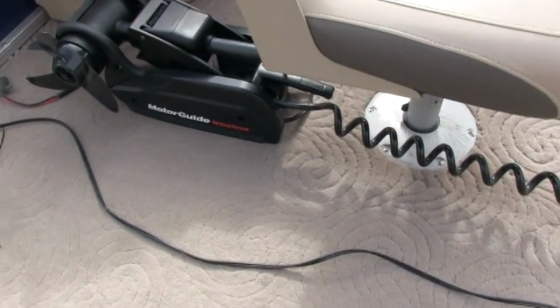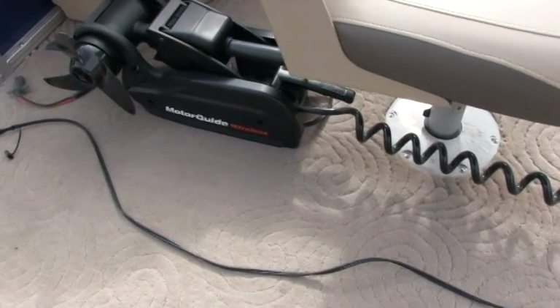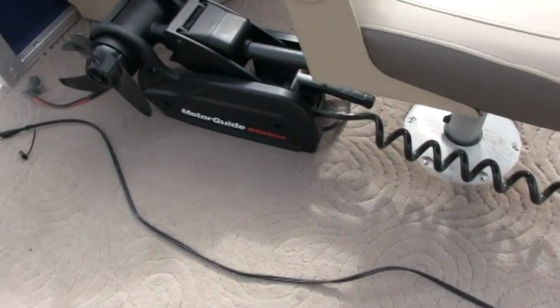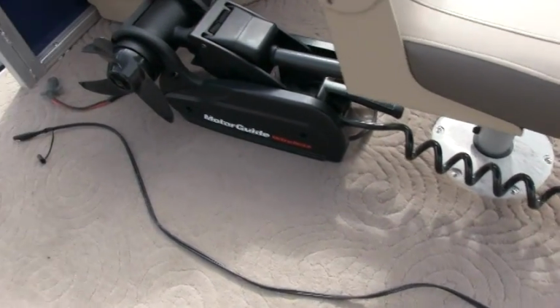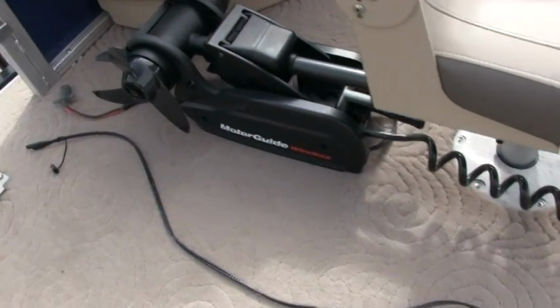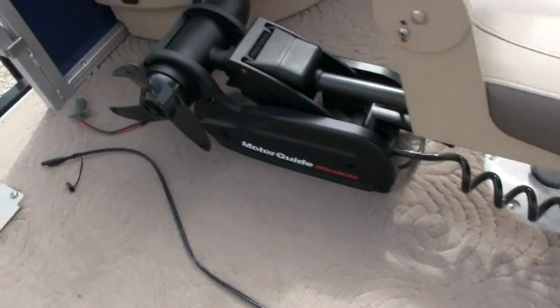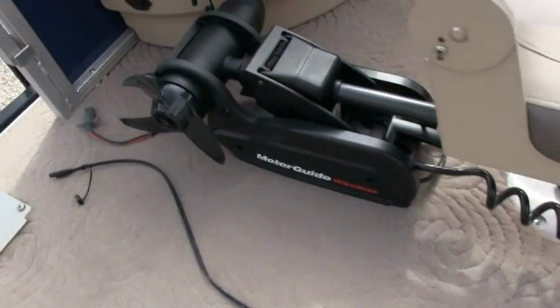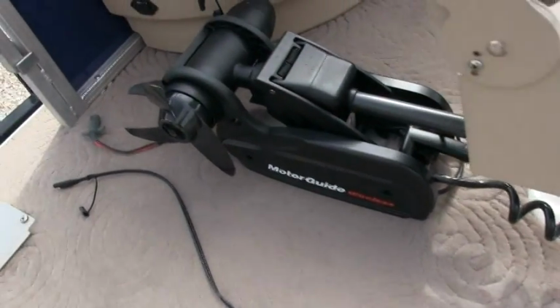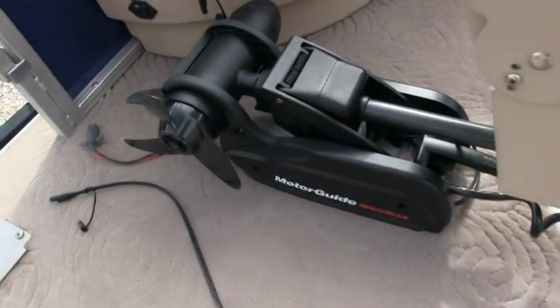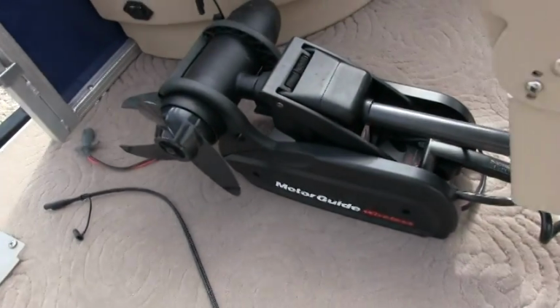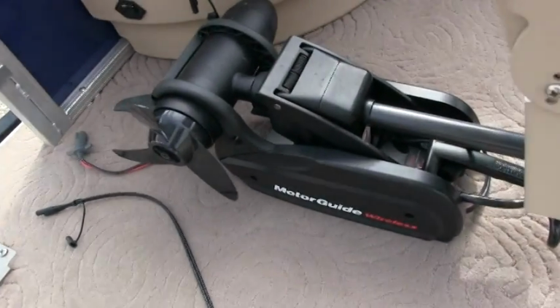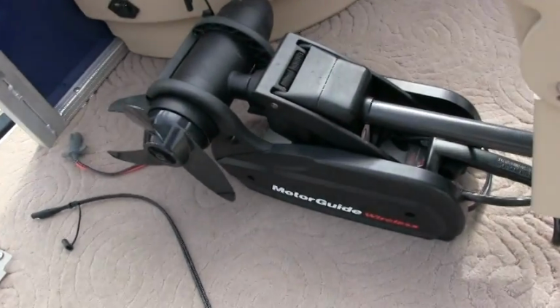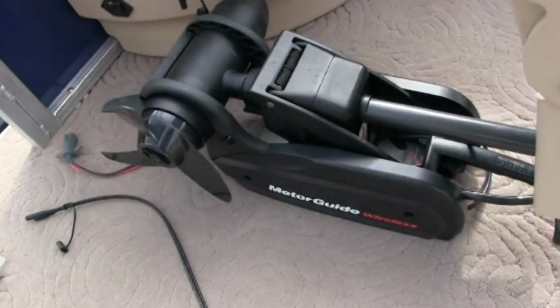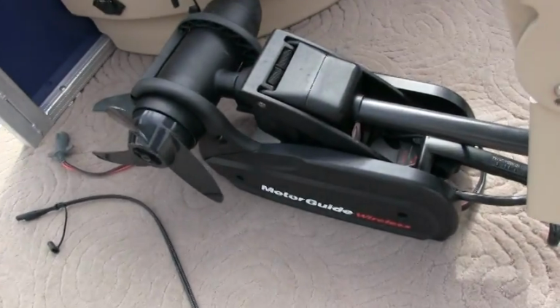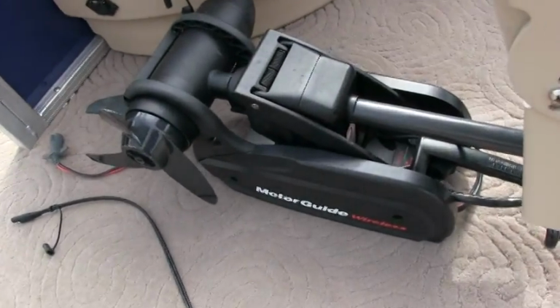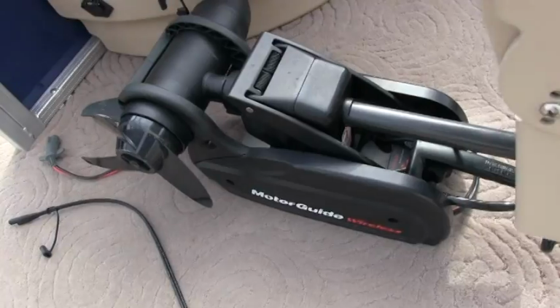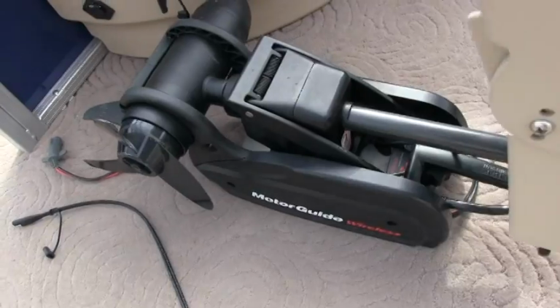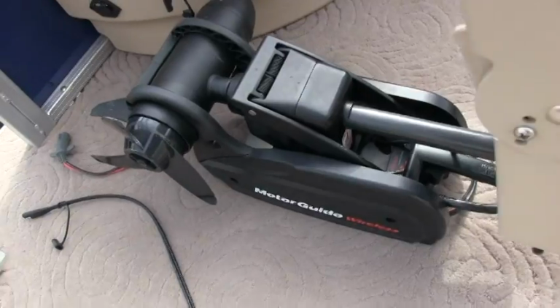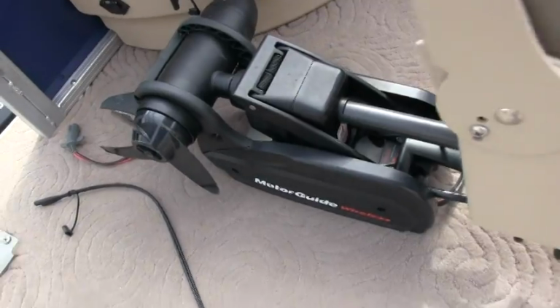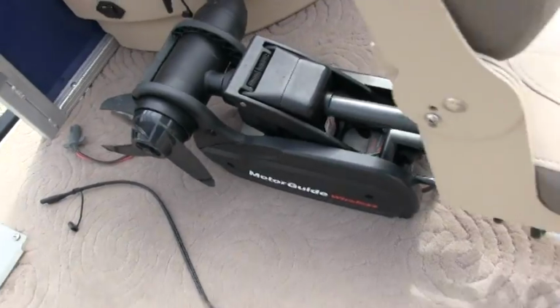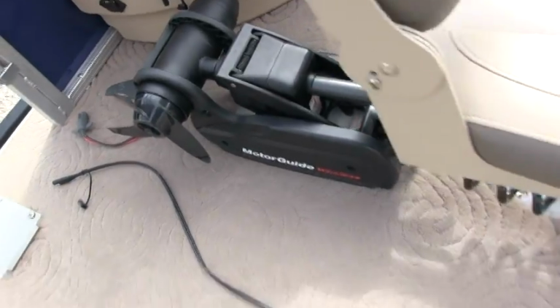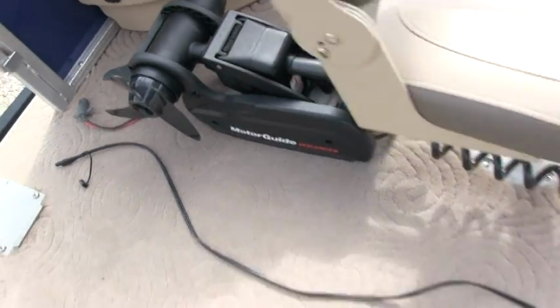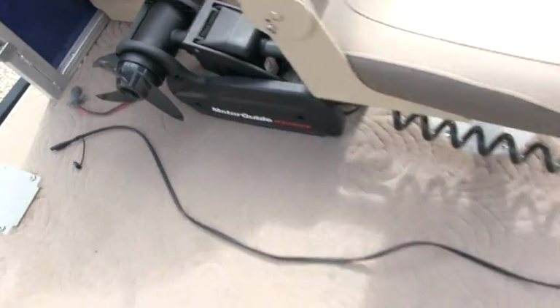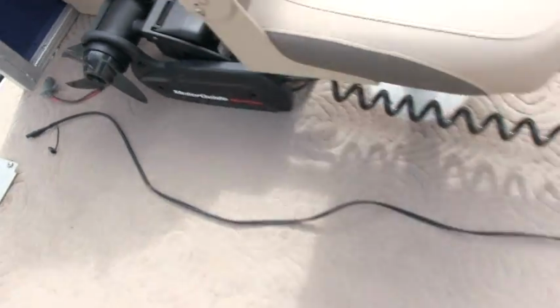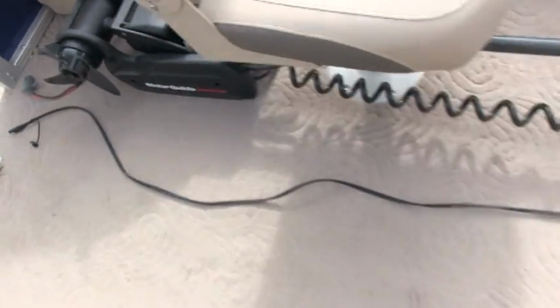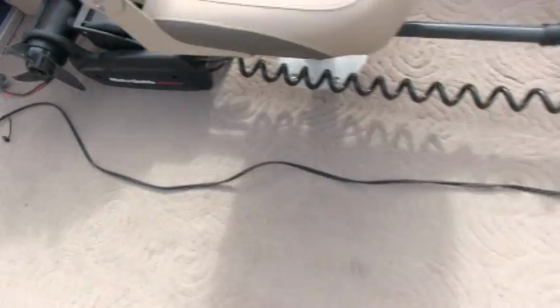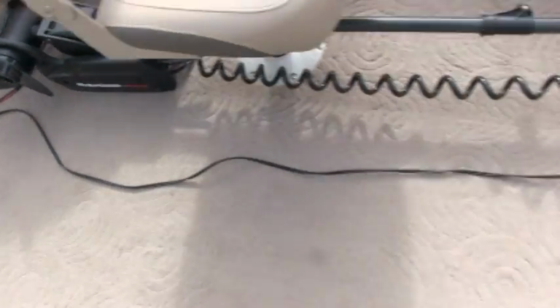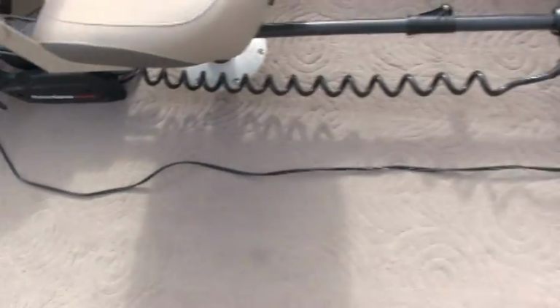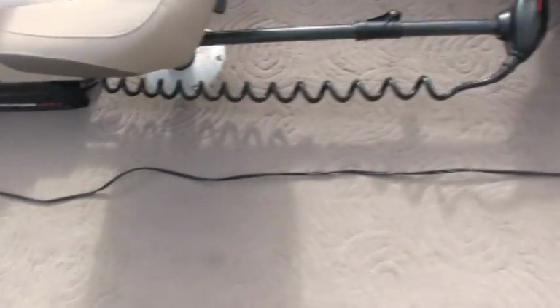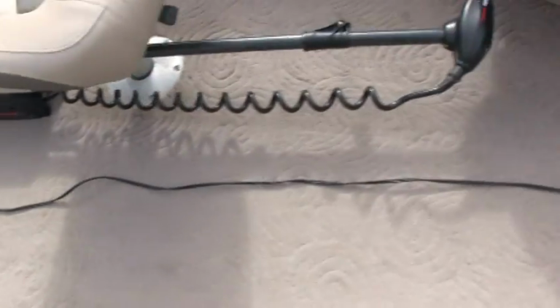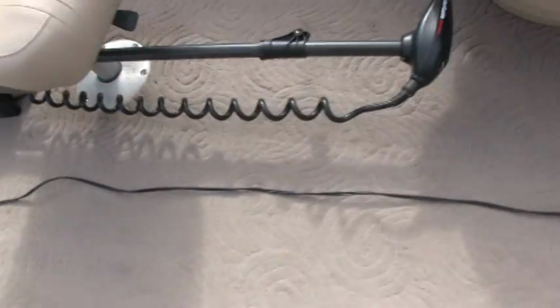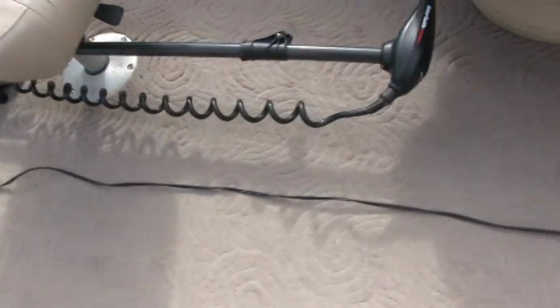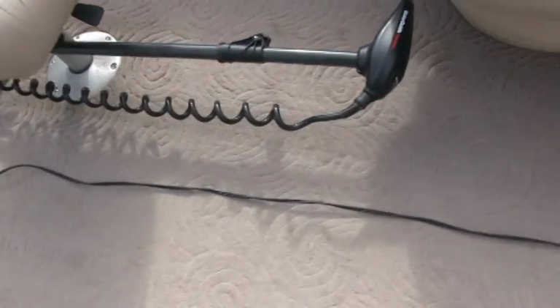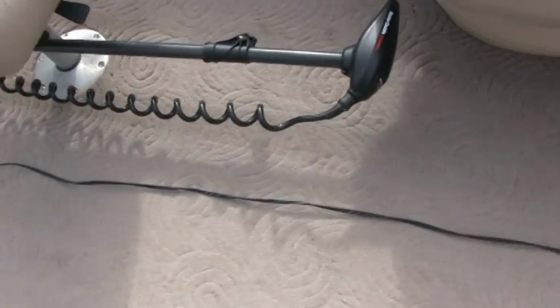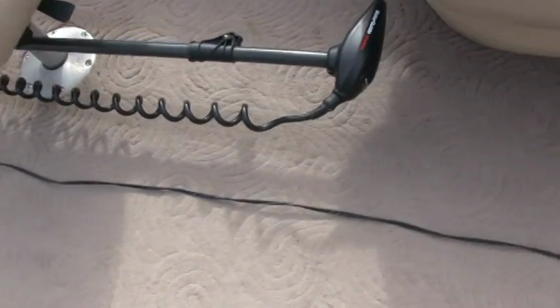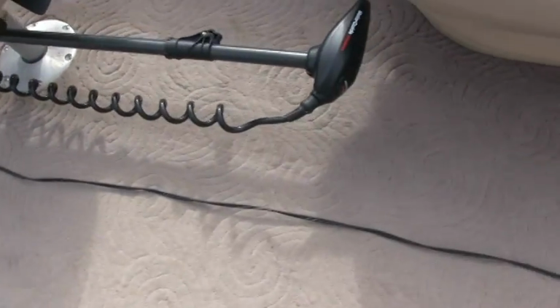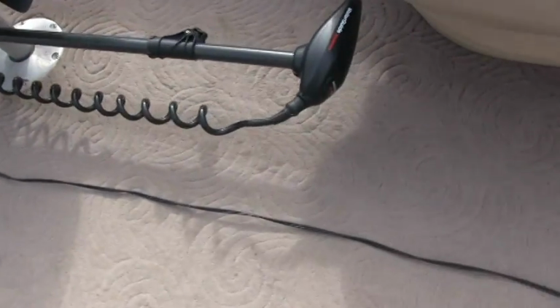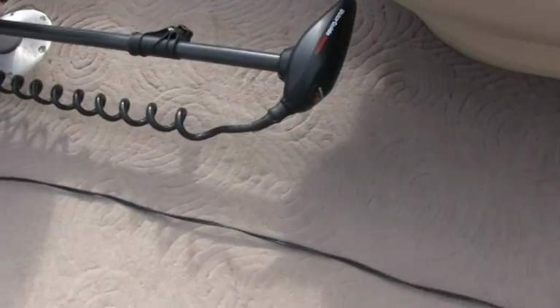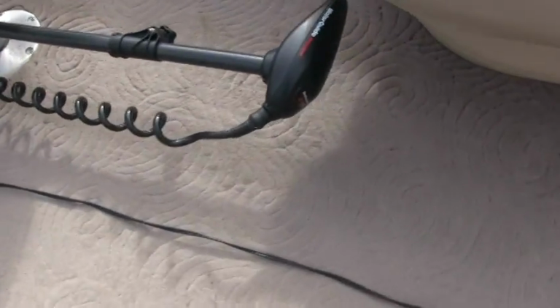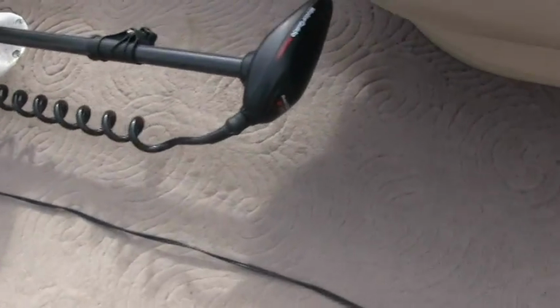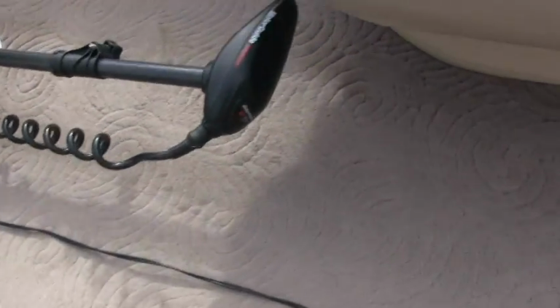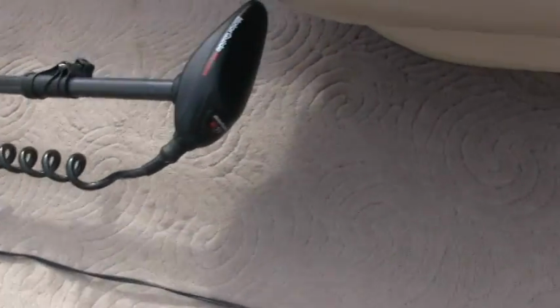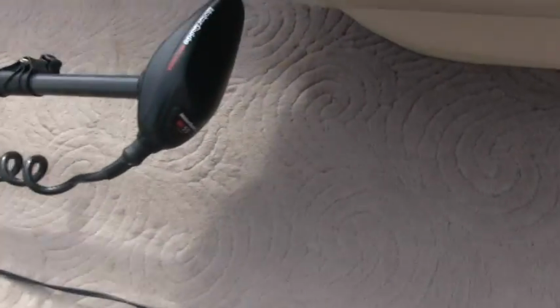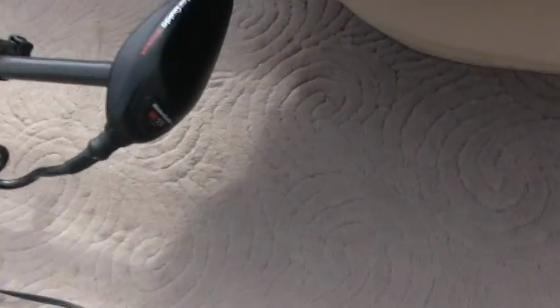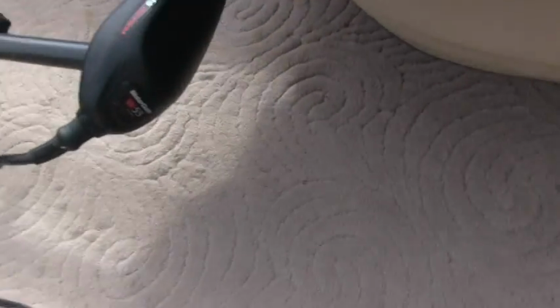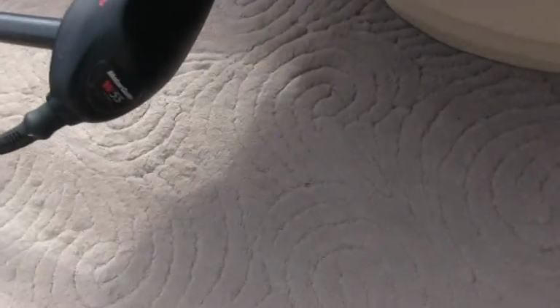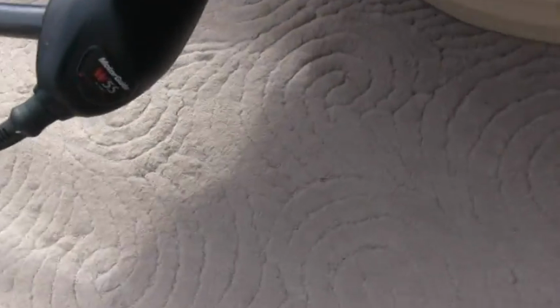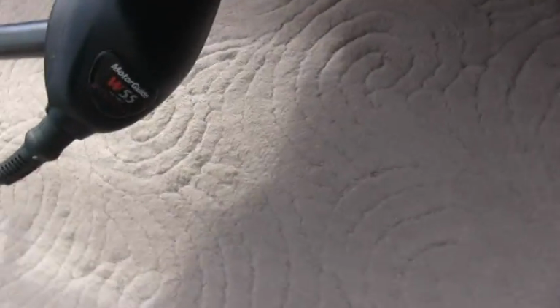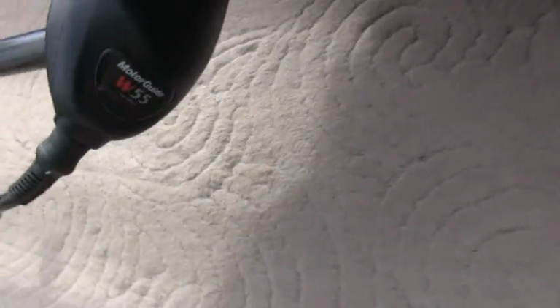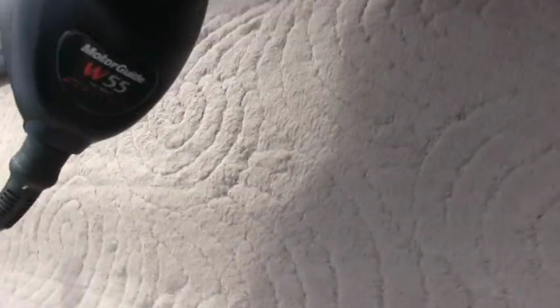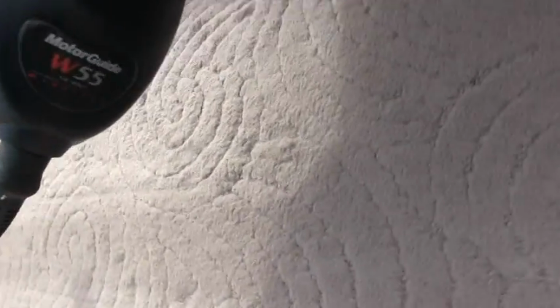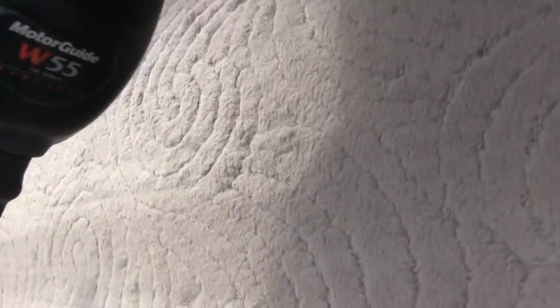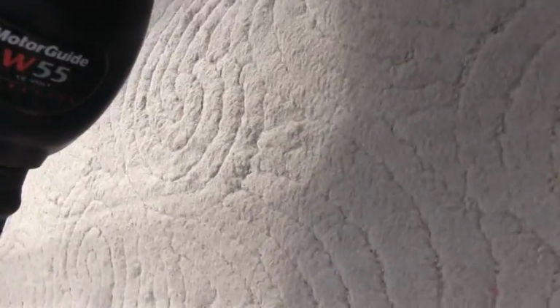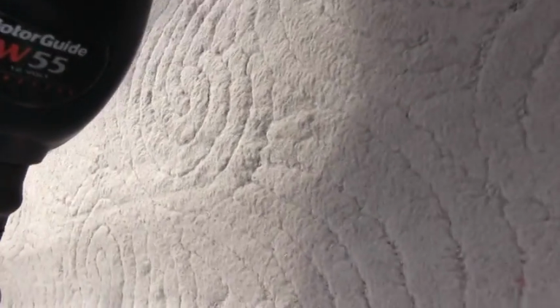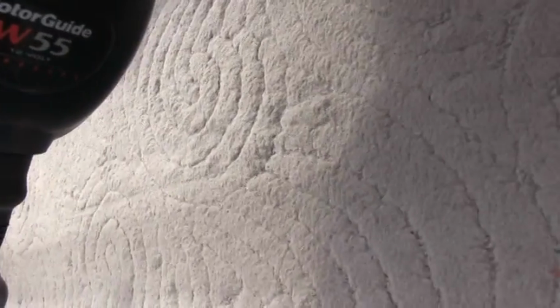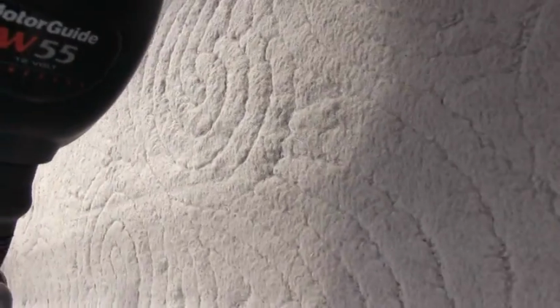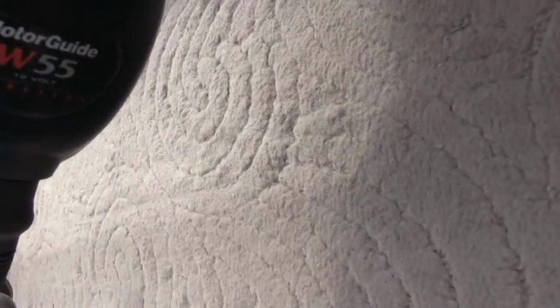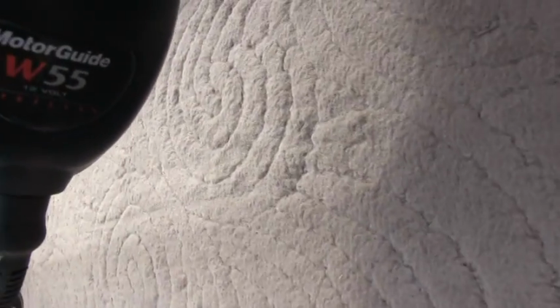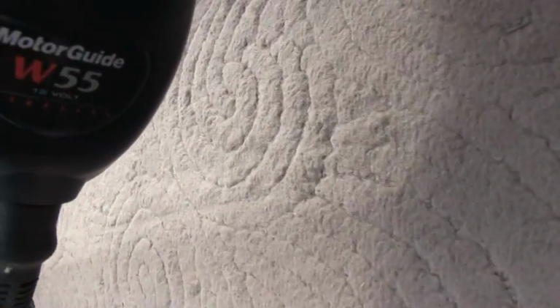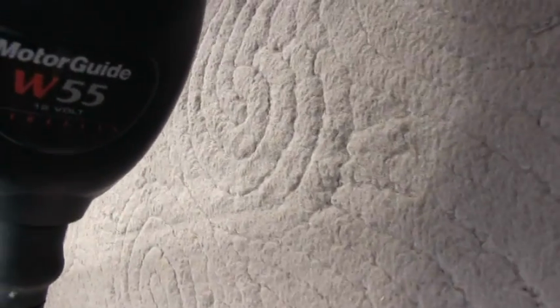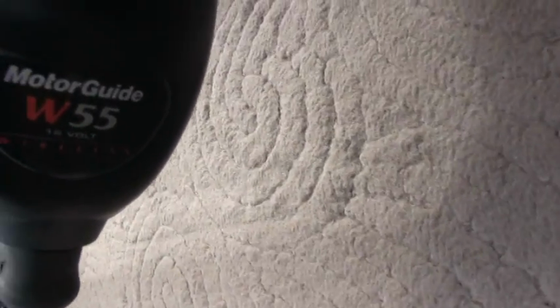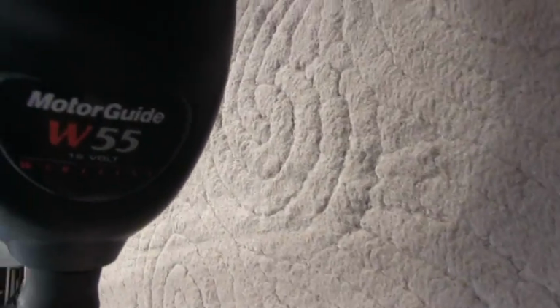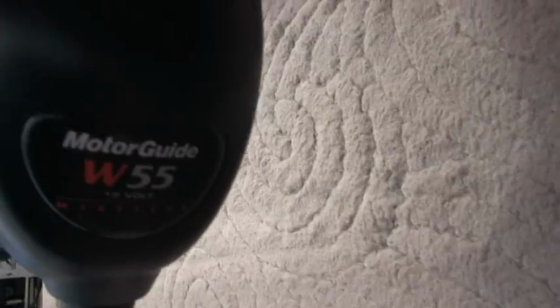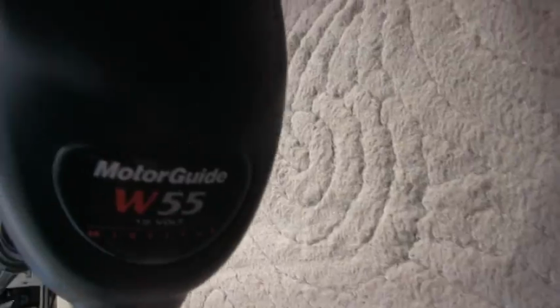This is your Motor Guide wireless trolling motor. It's the W55 12-volt.